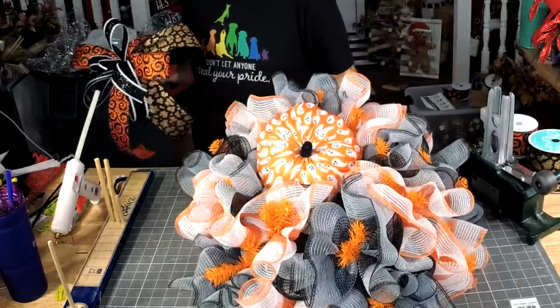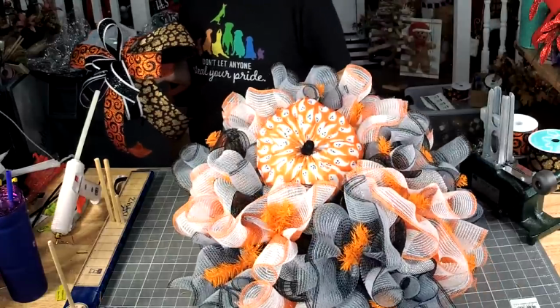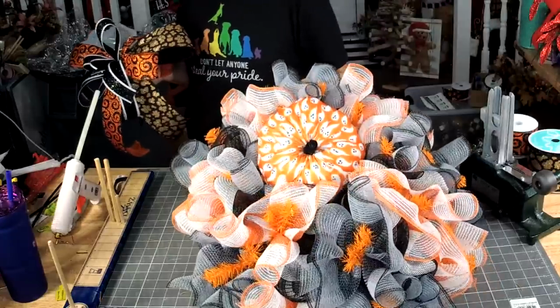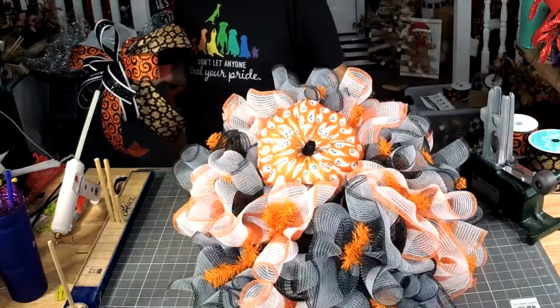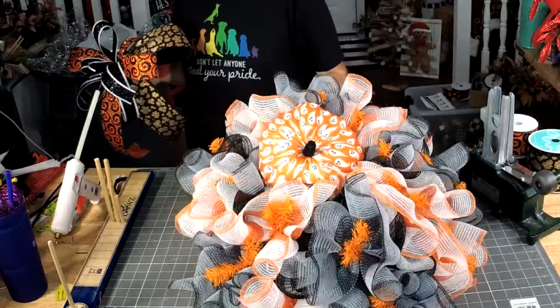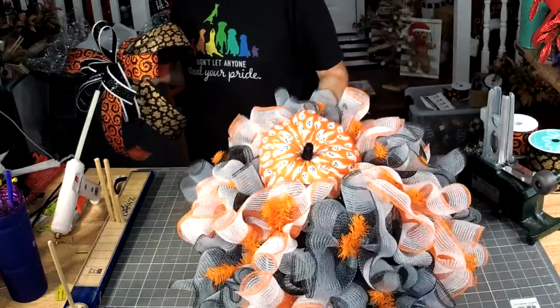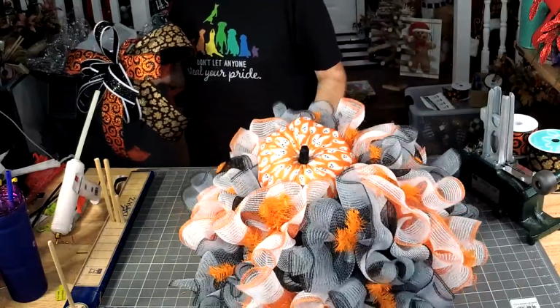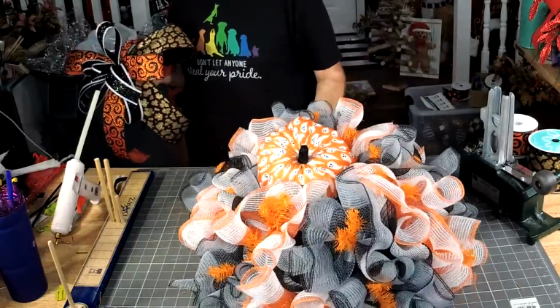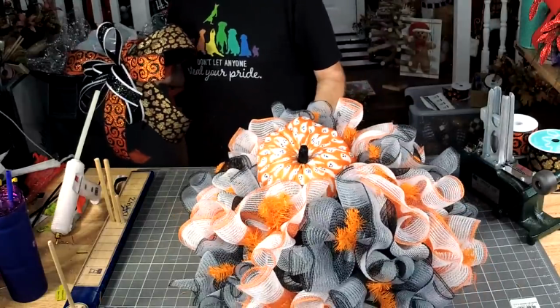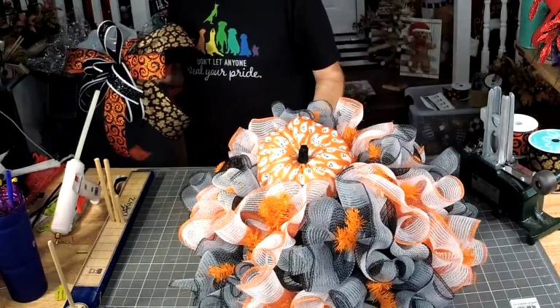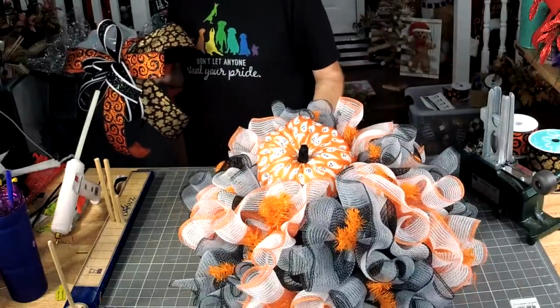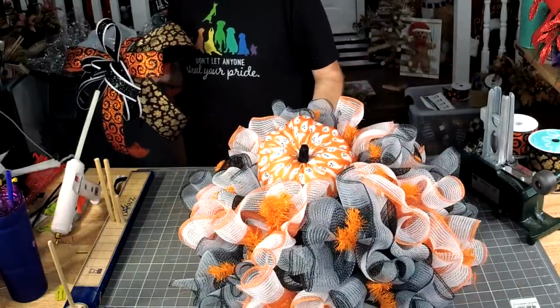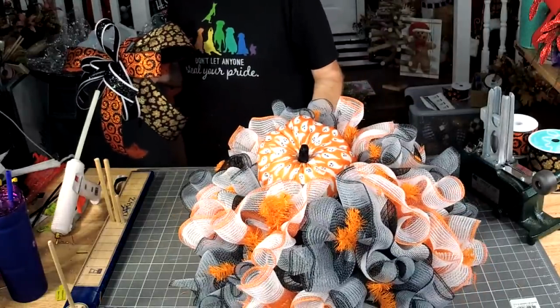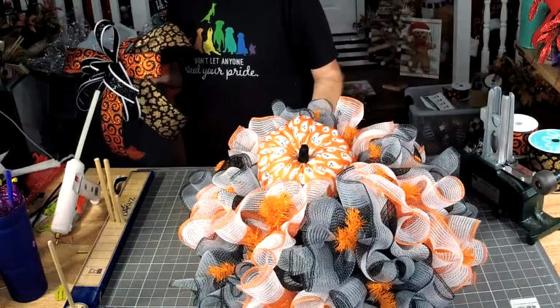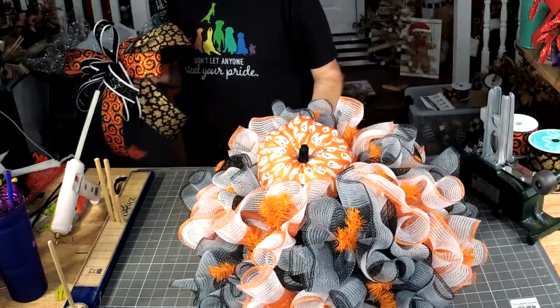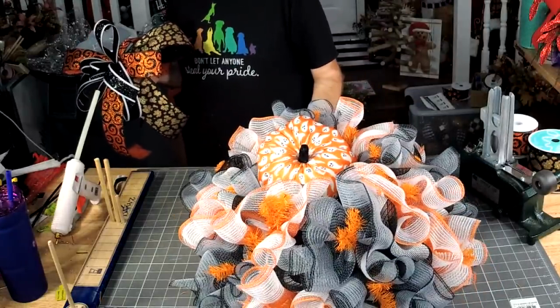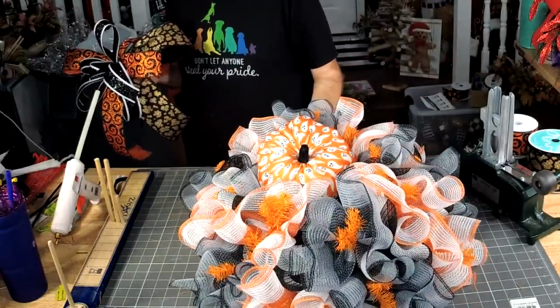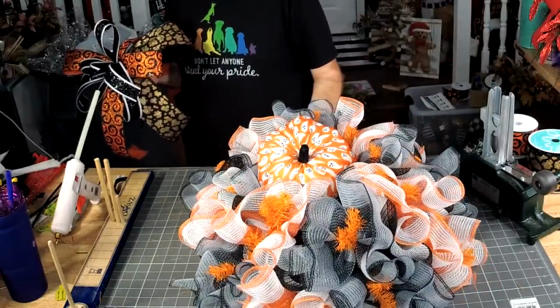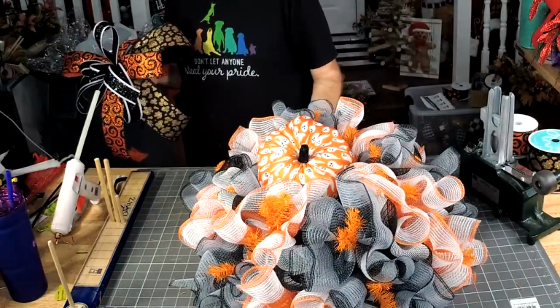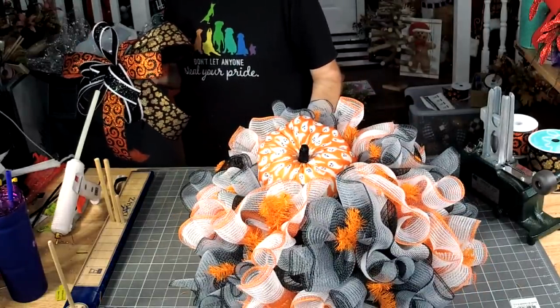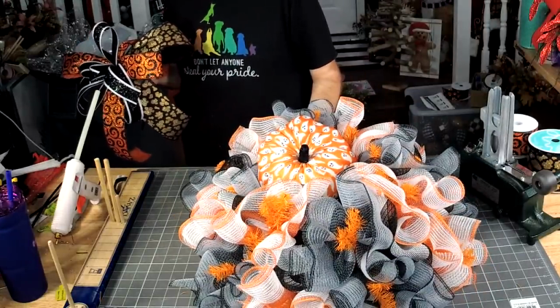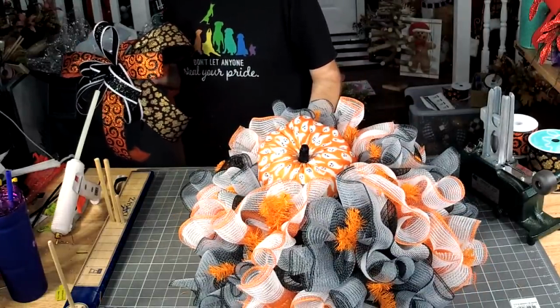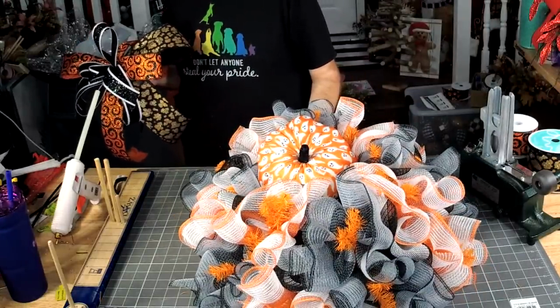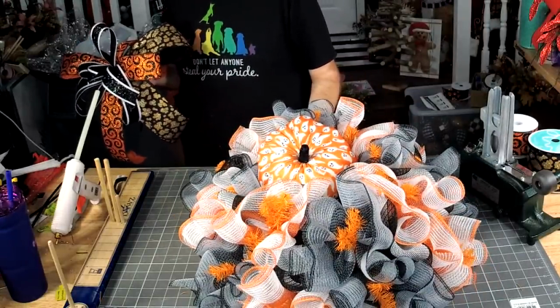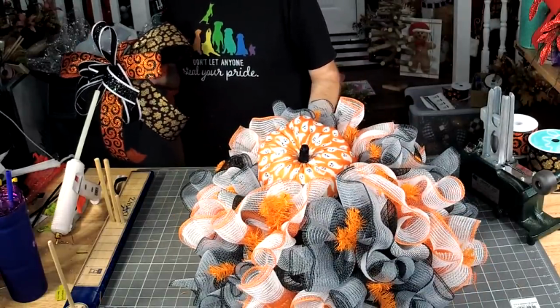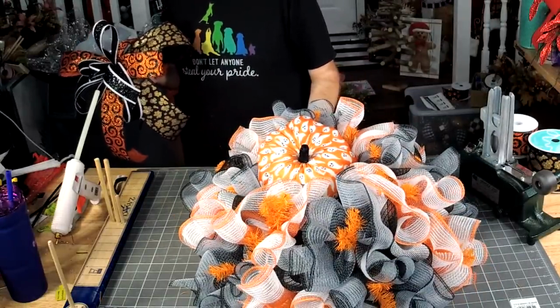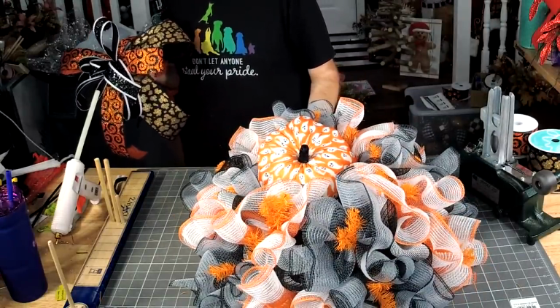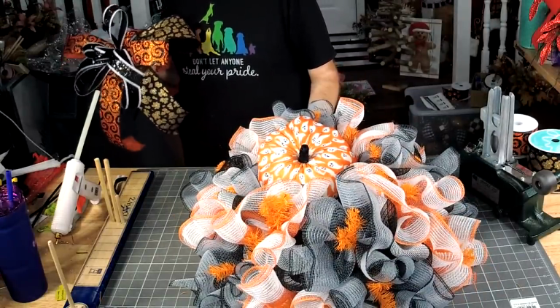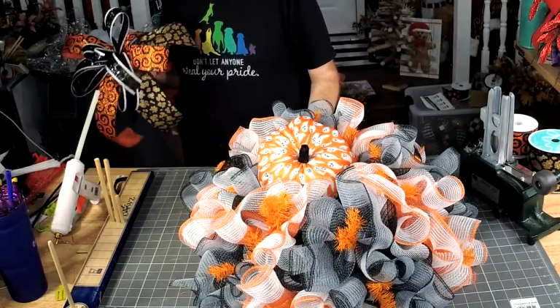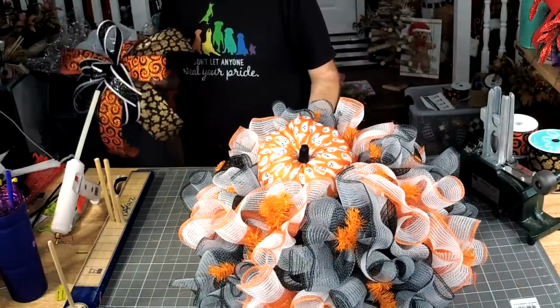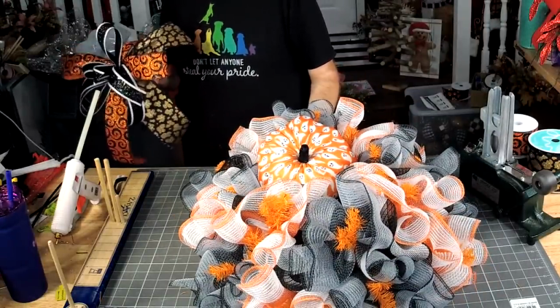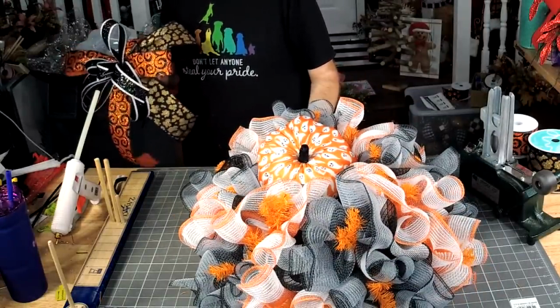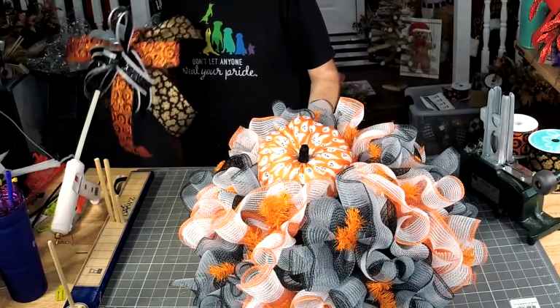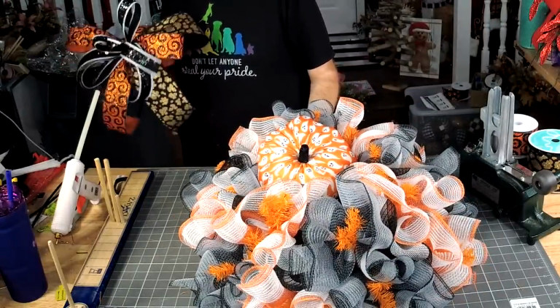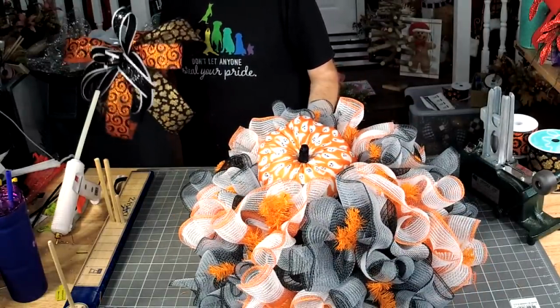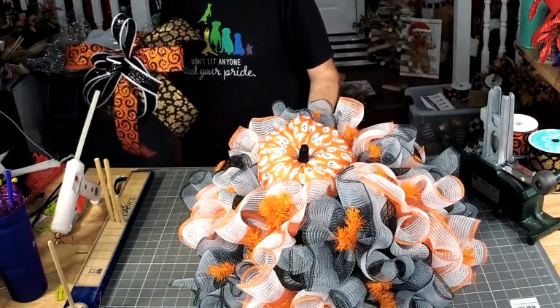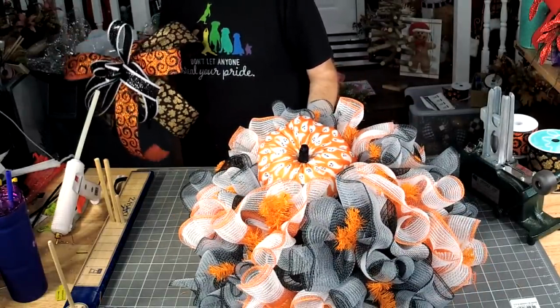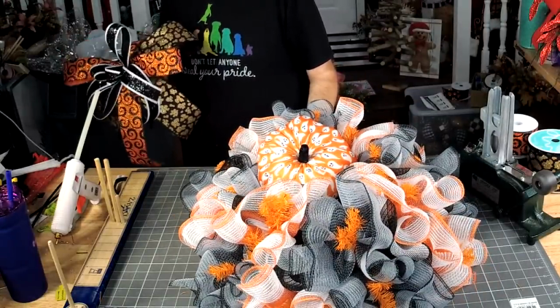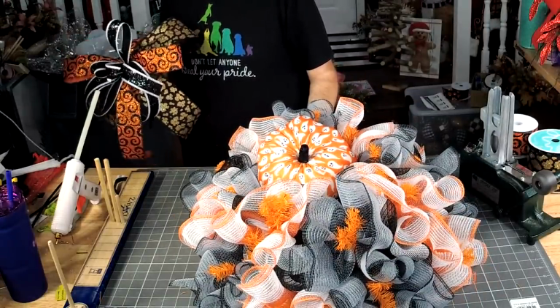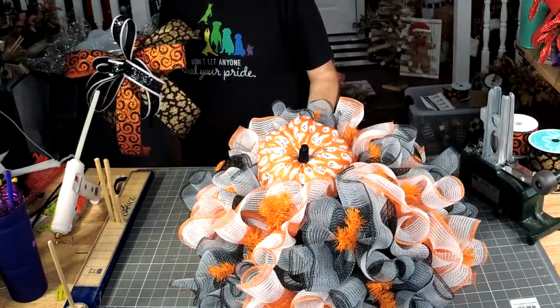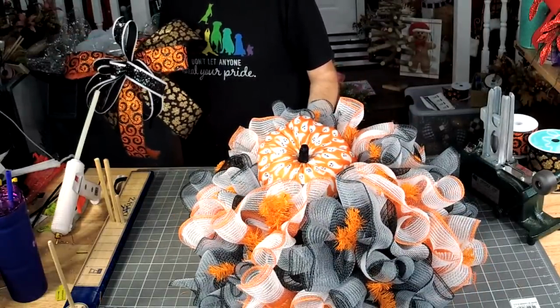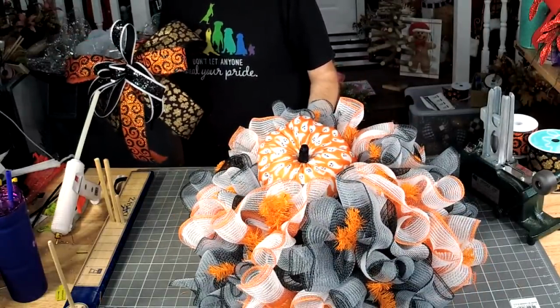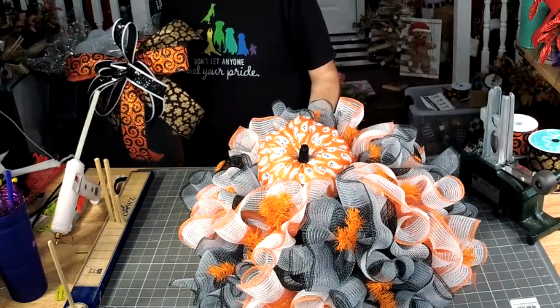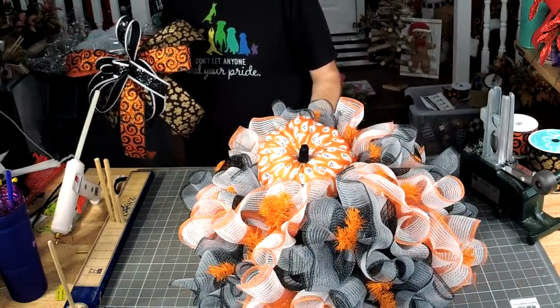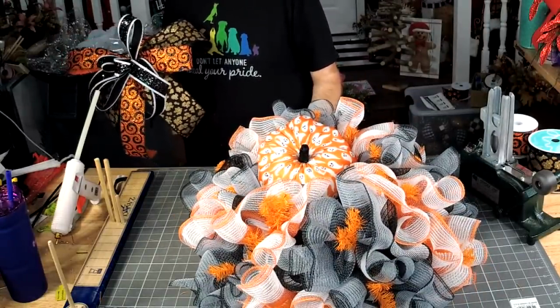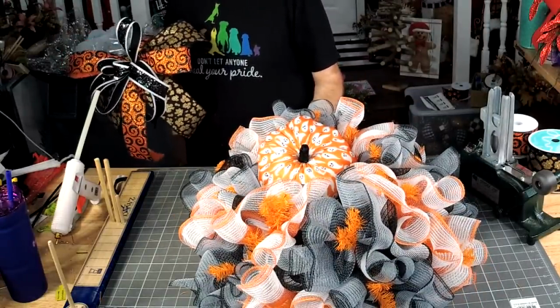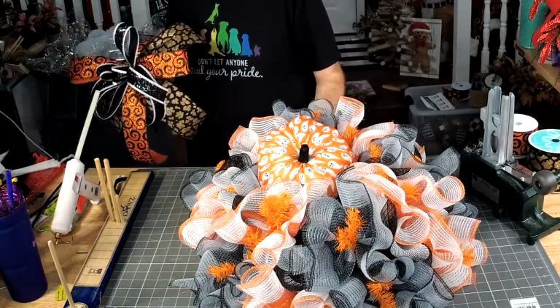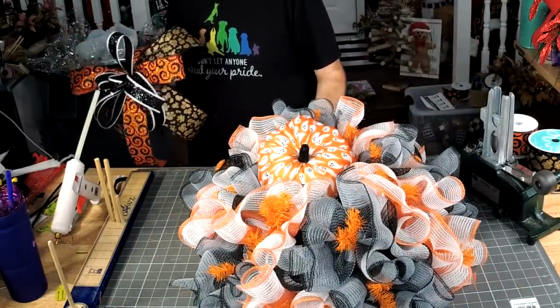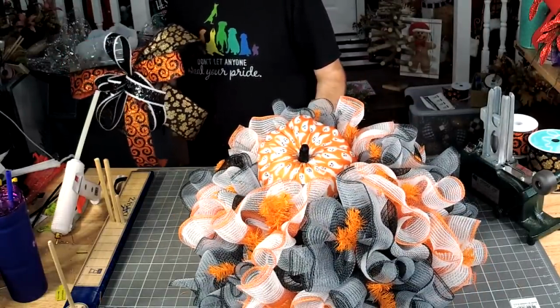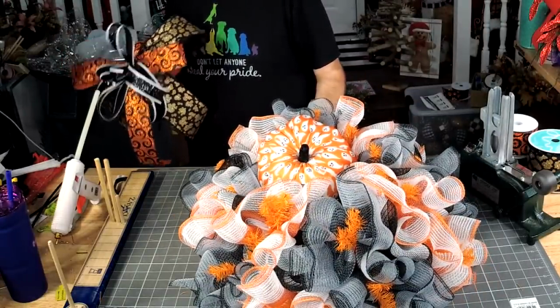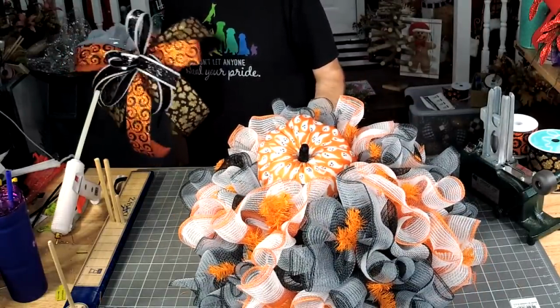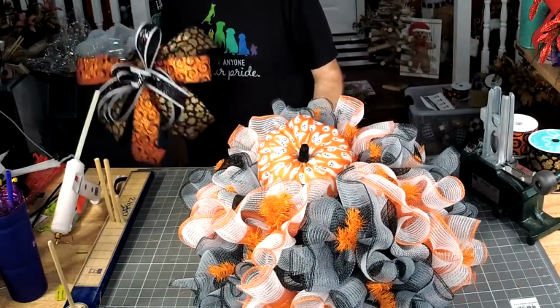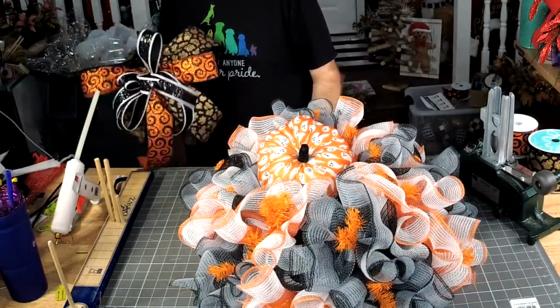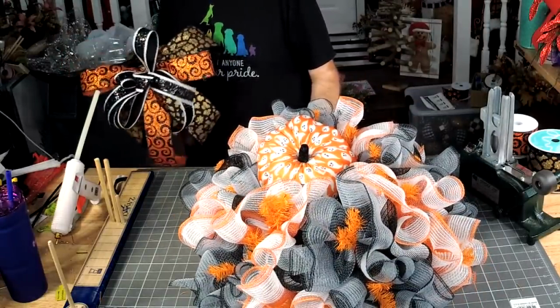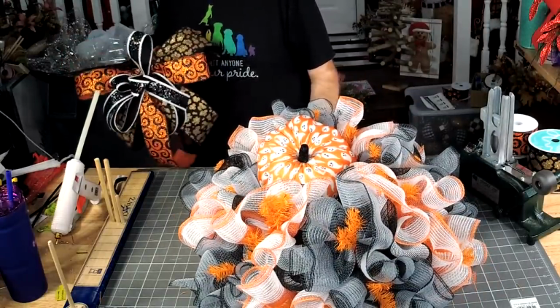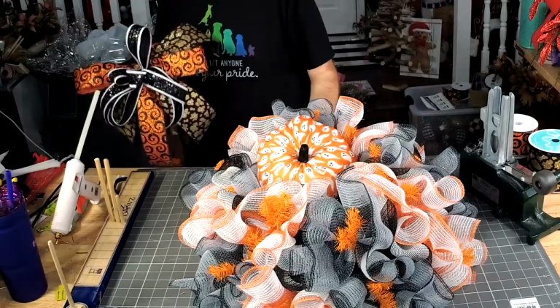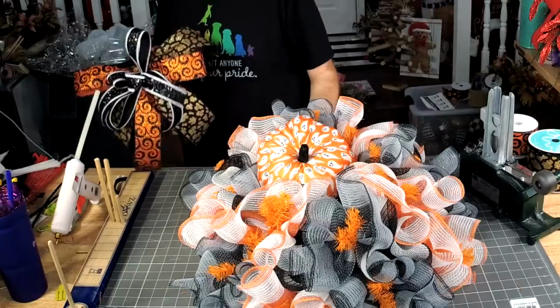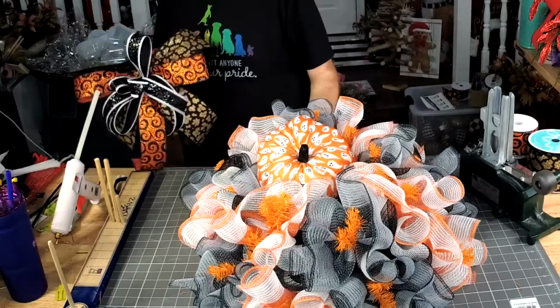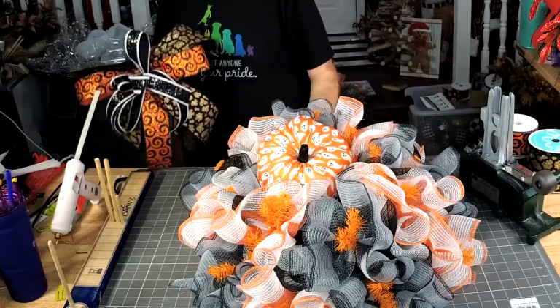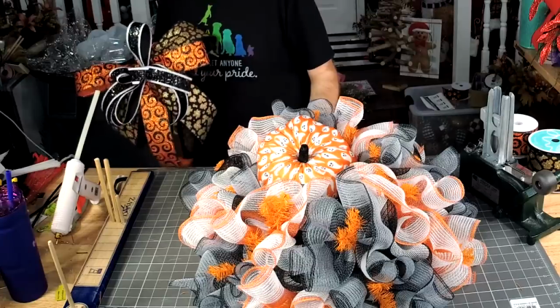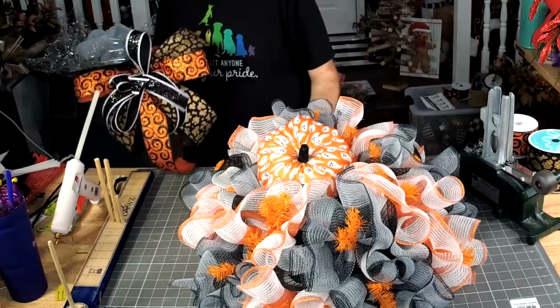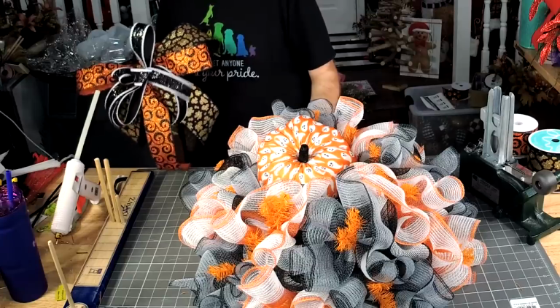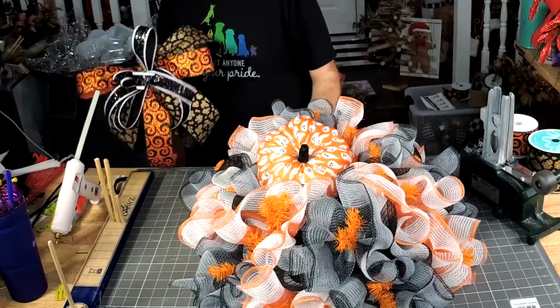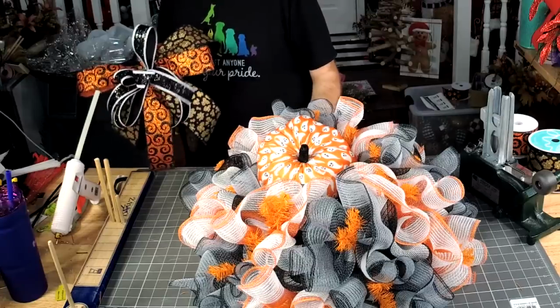A lot of people think they shouldn't use fabric mesh outdoors — they absolutely can use fabric mesh outdoors. They shouldn't use paper mesh outdoors.